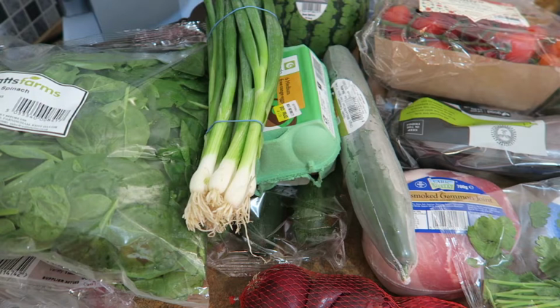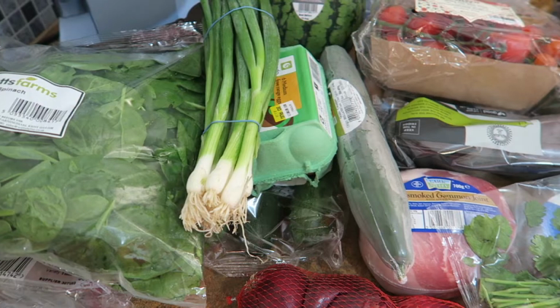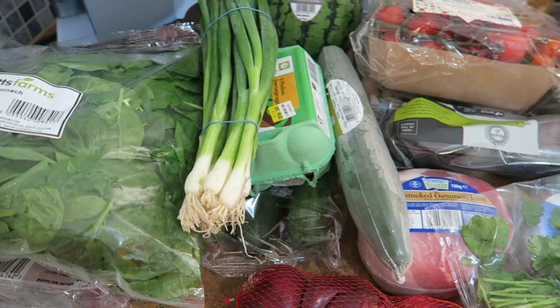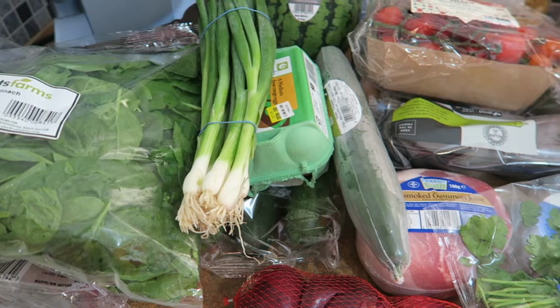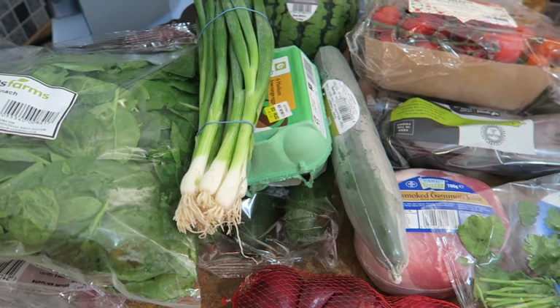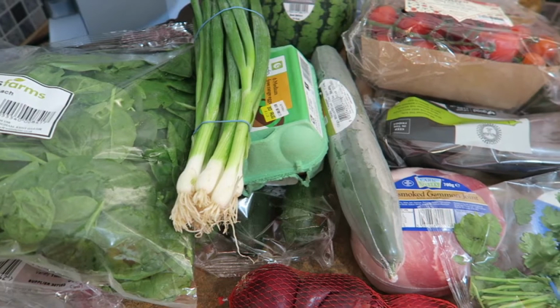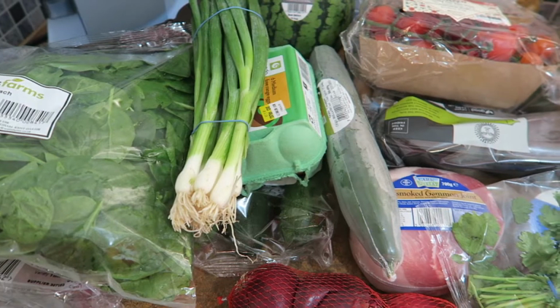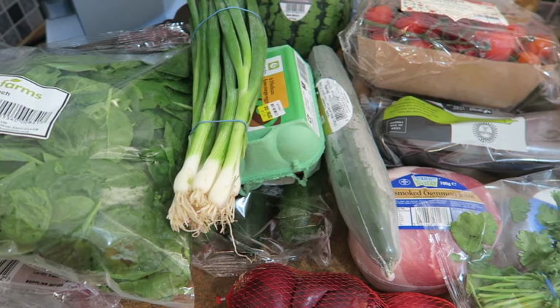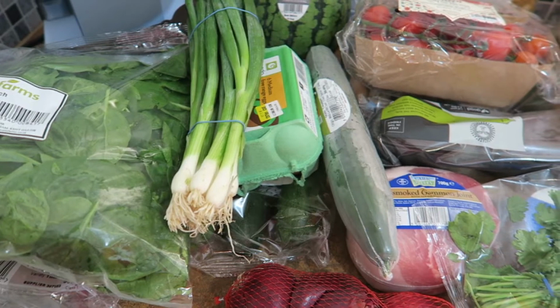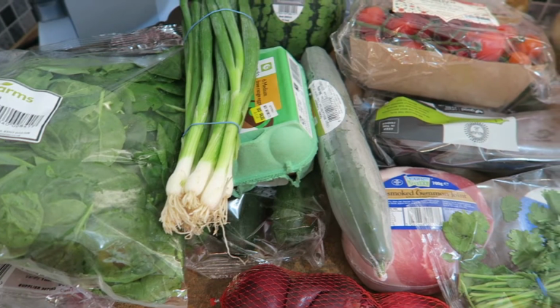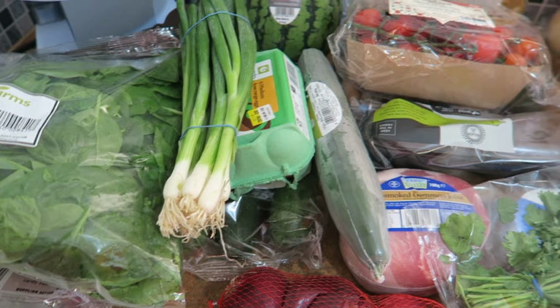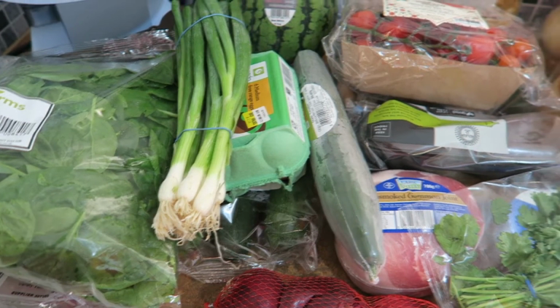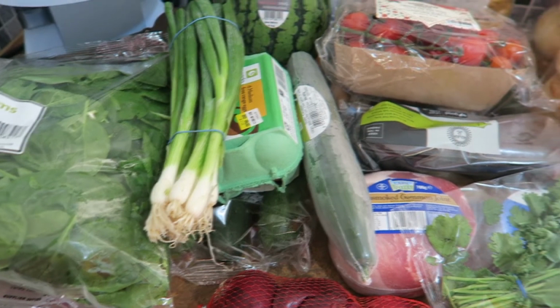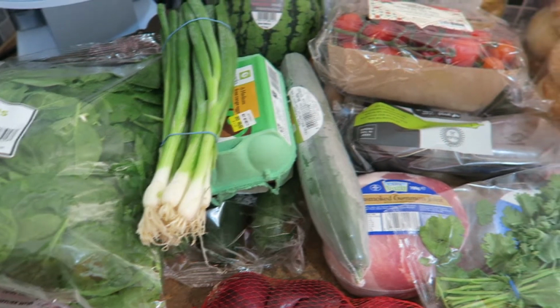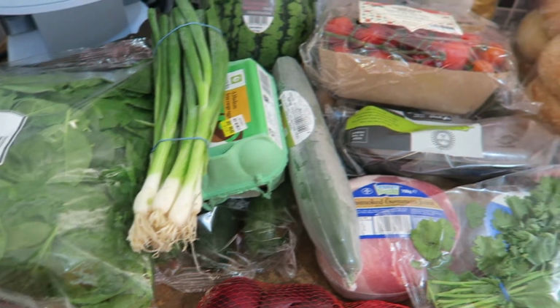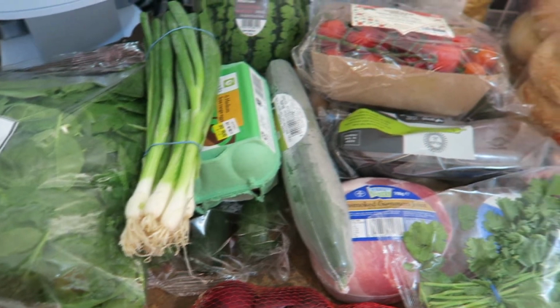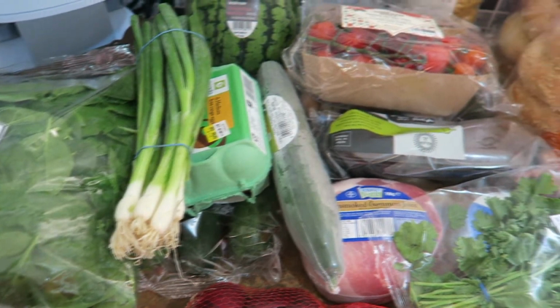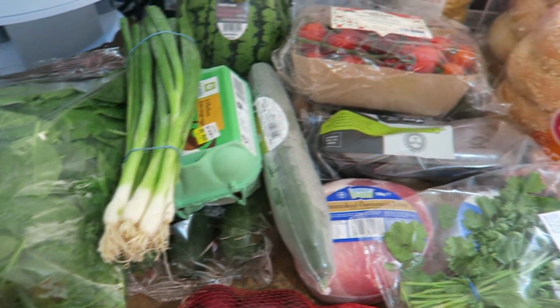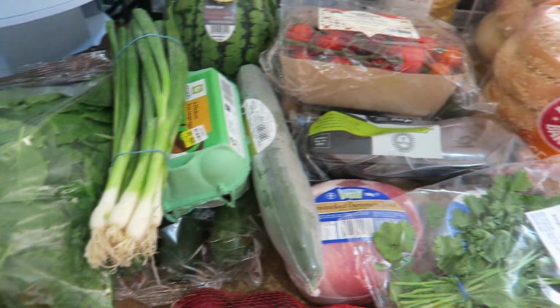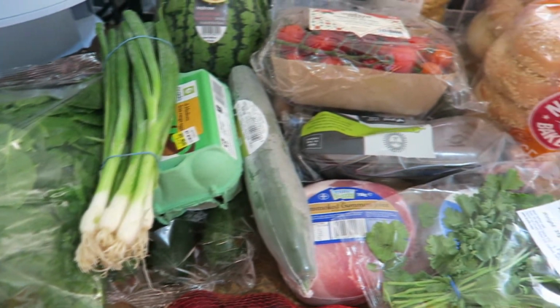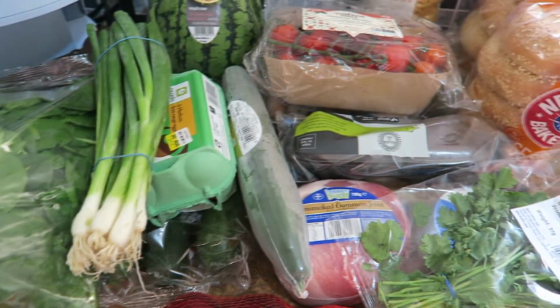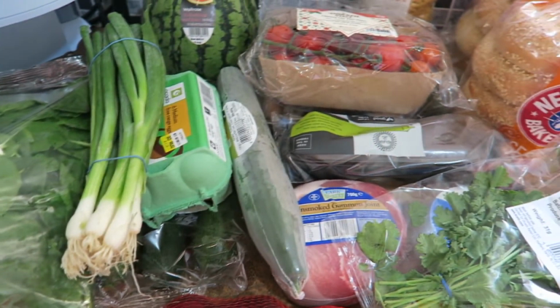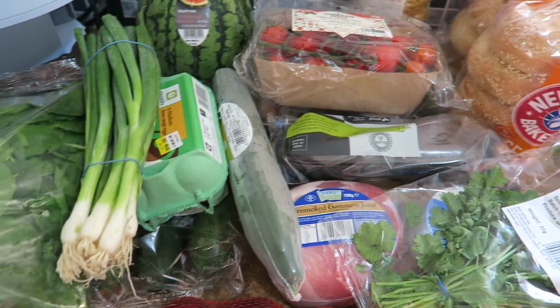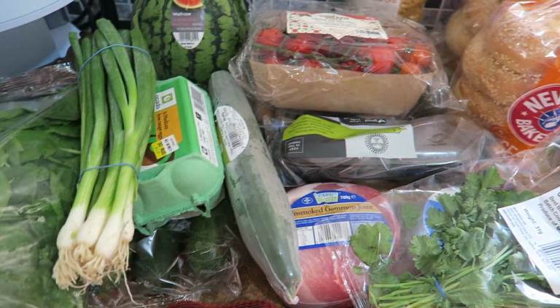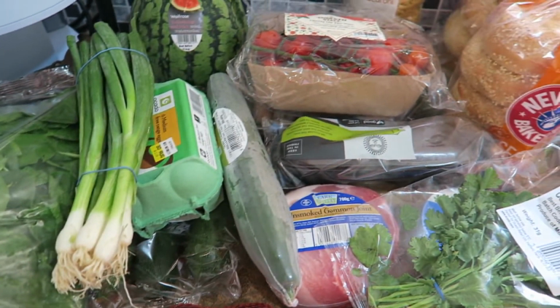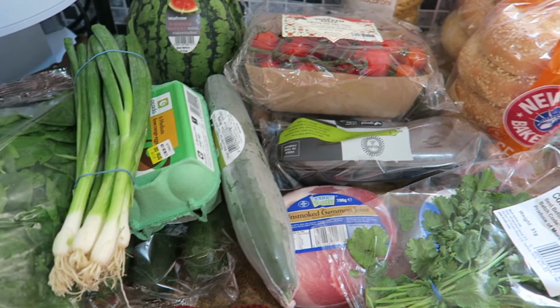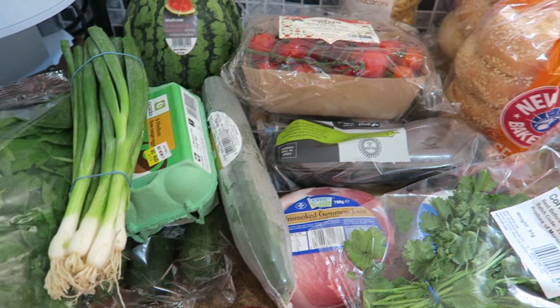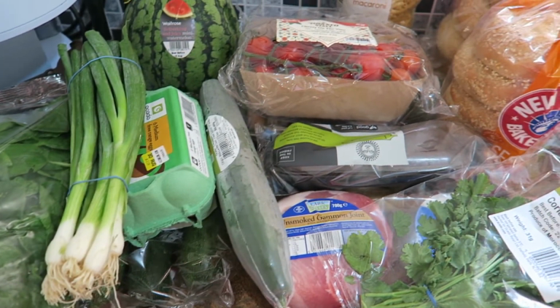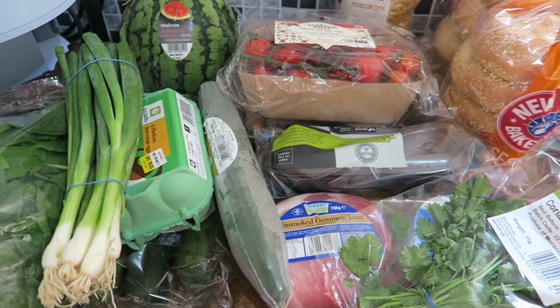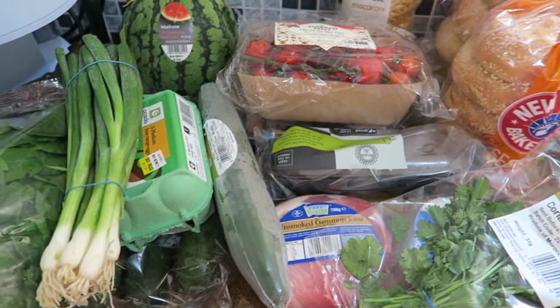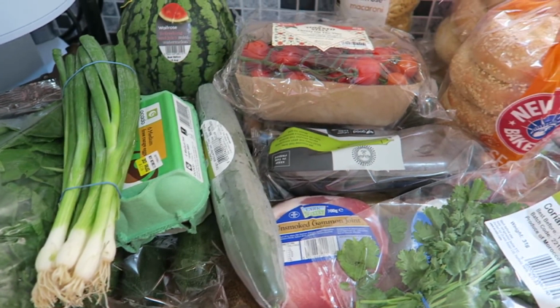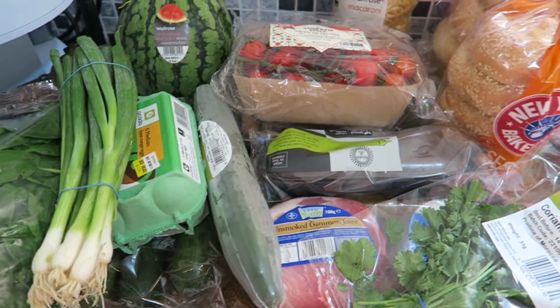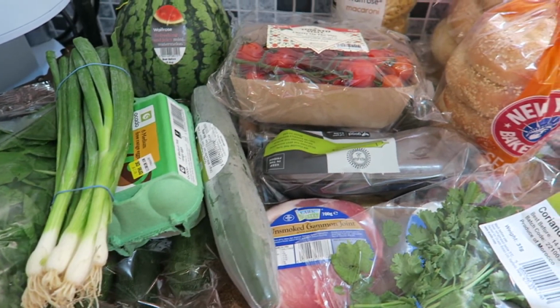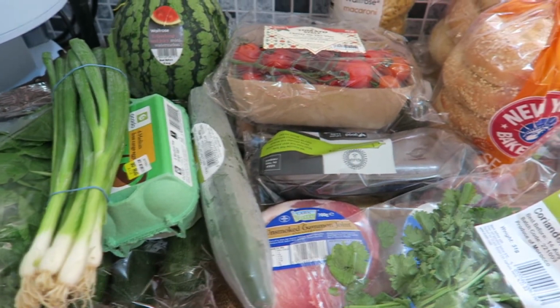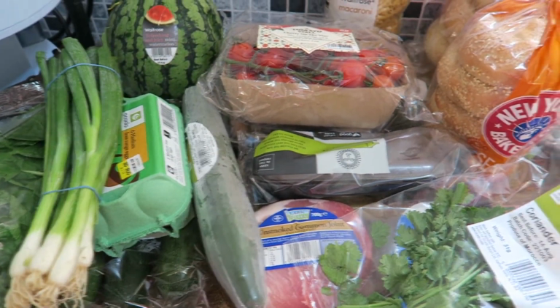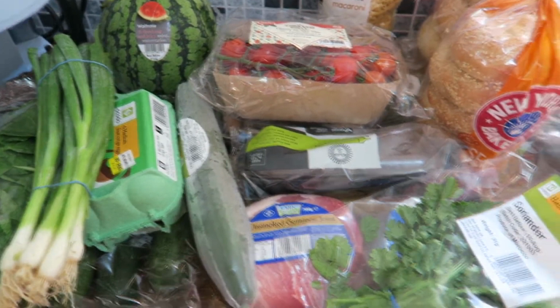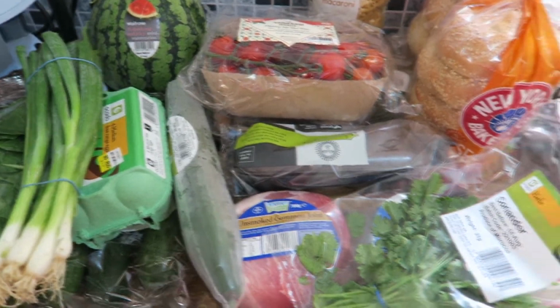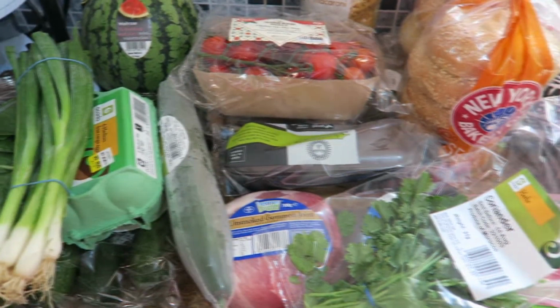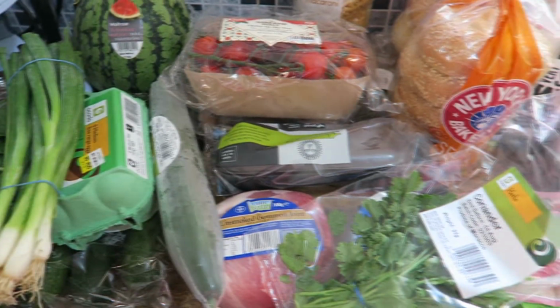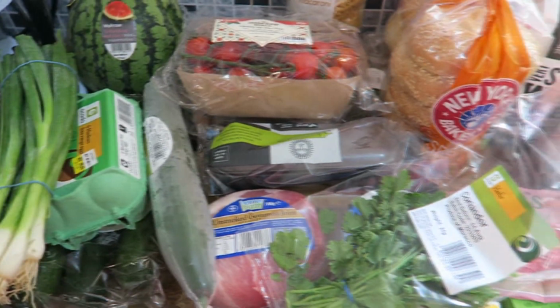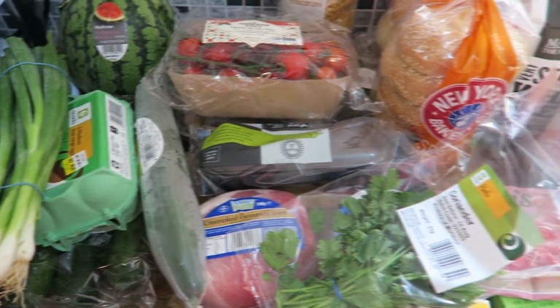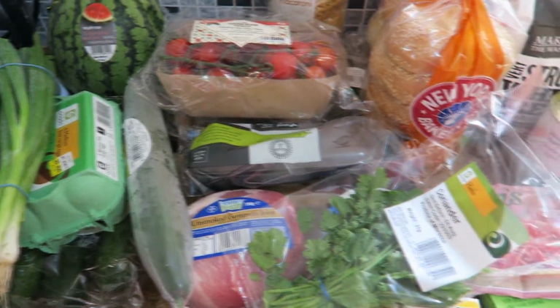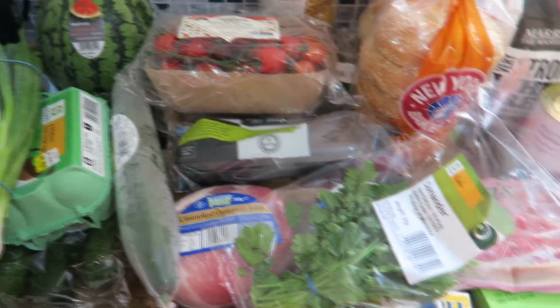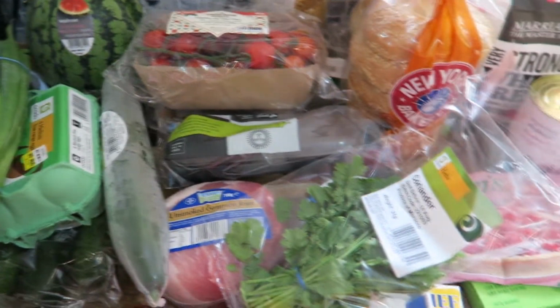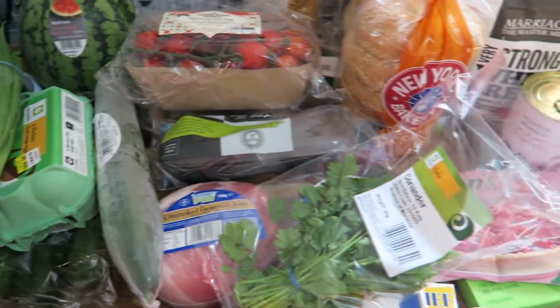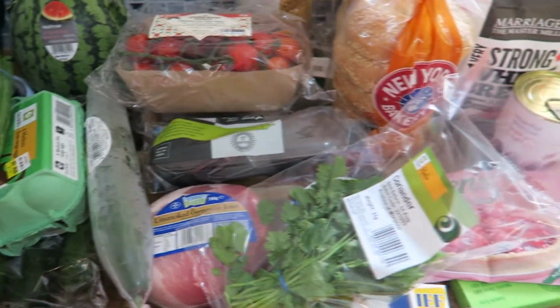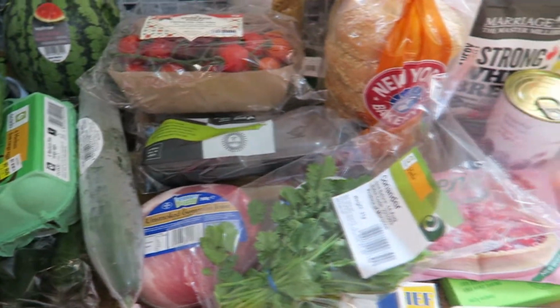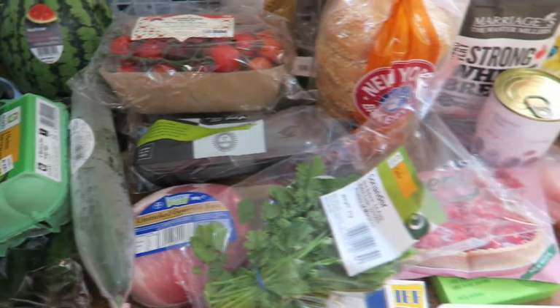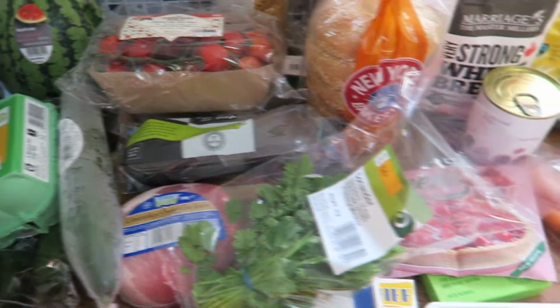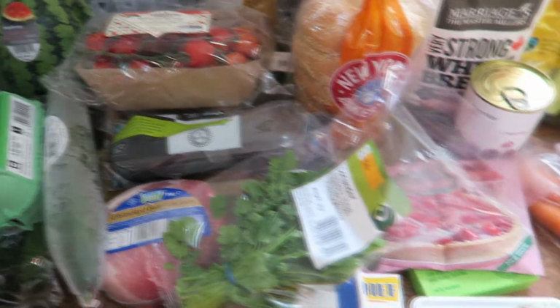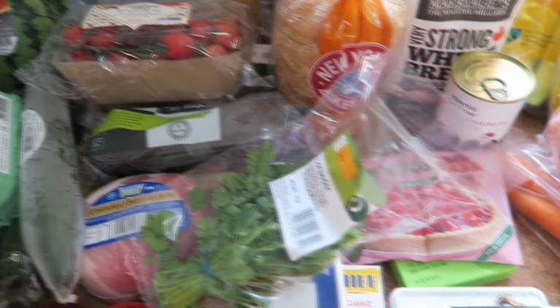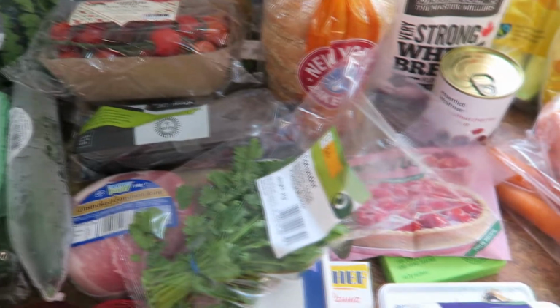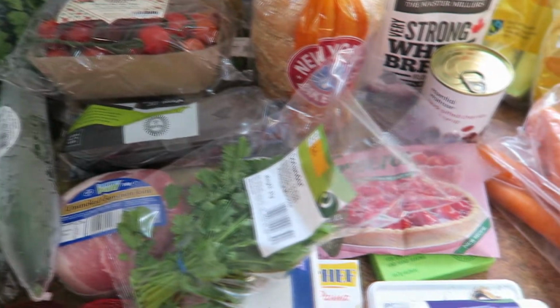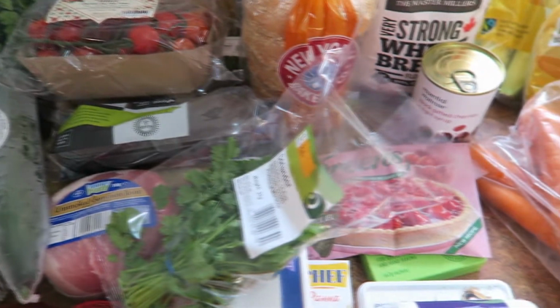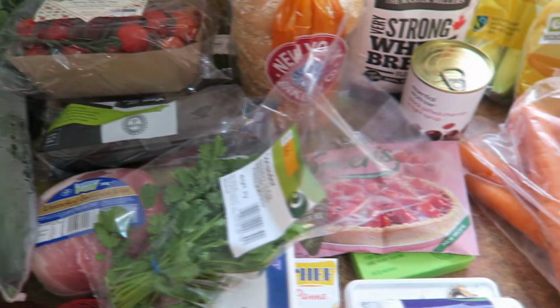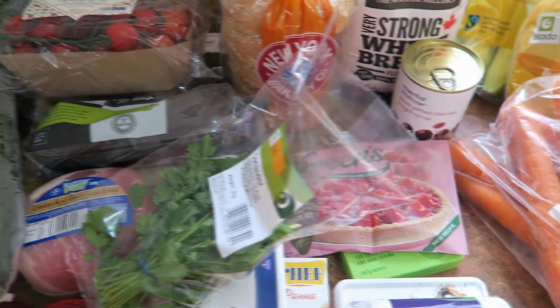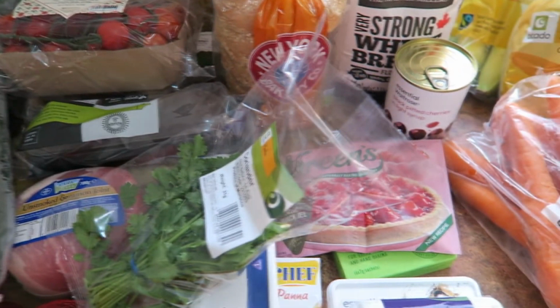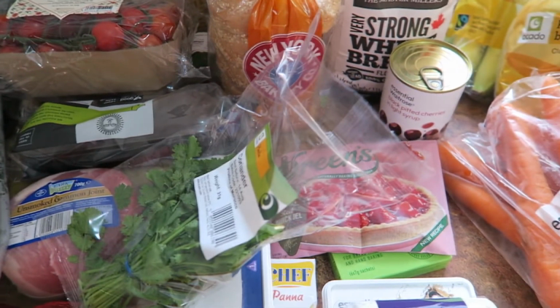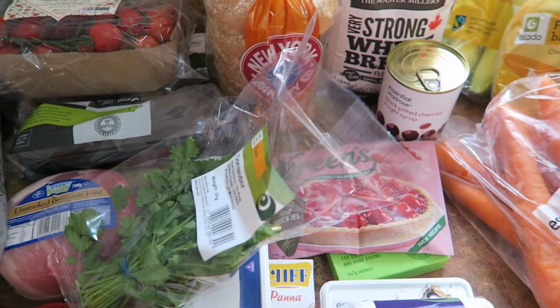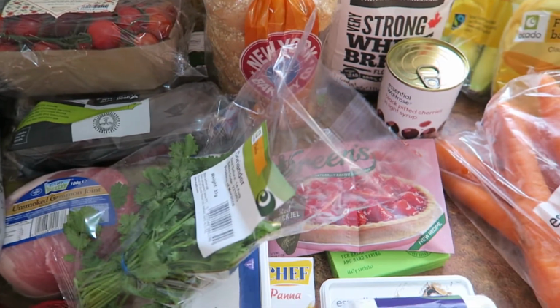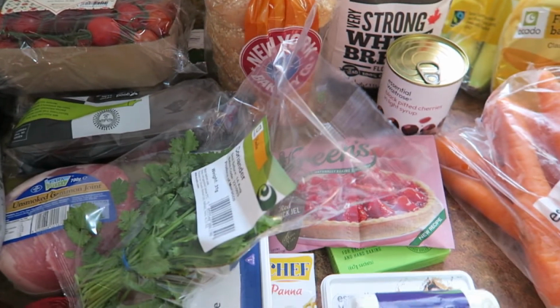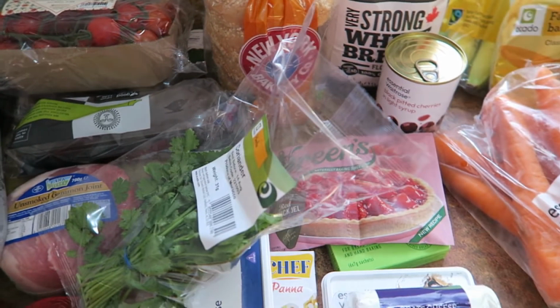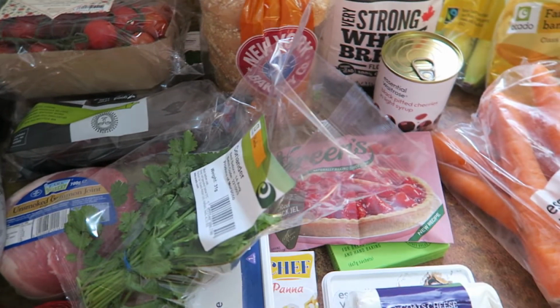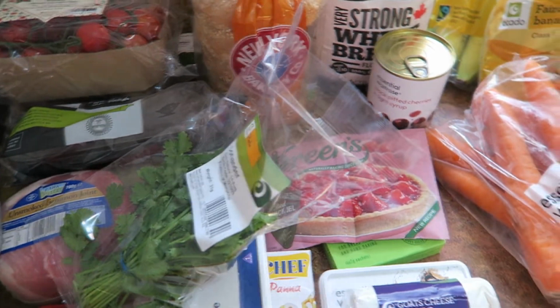Hi guys, this is my grocery haul for this week. It's from Ocado and it came to £46.61.